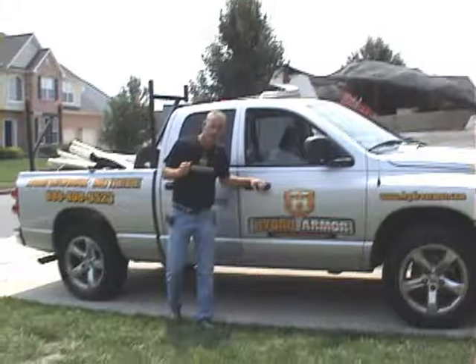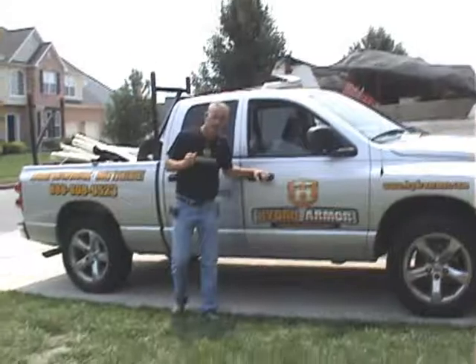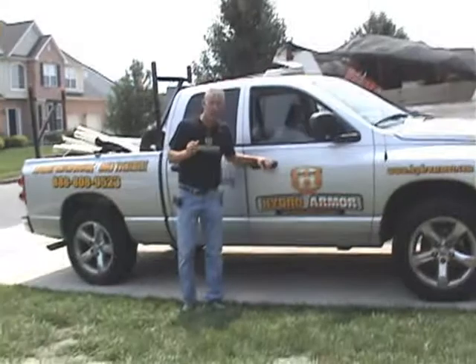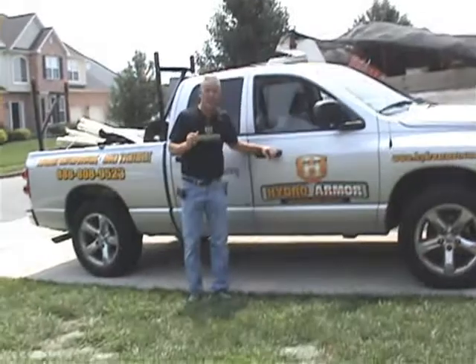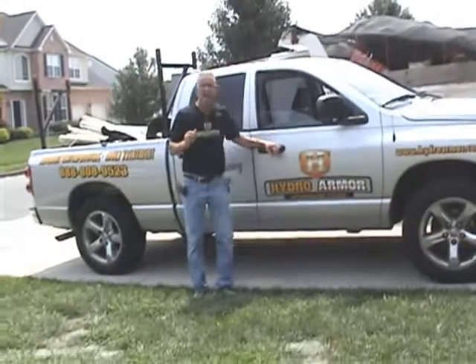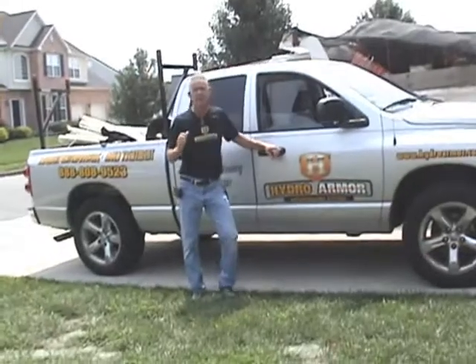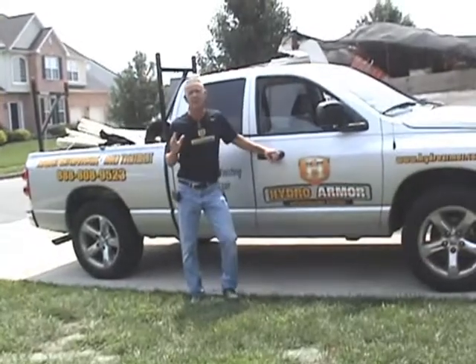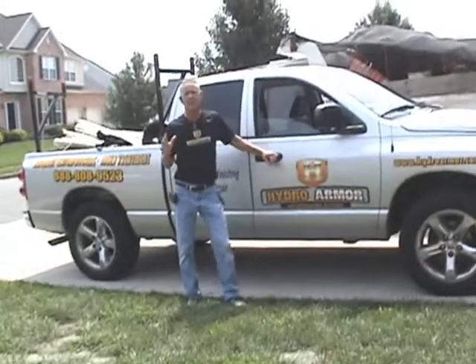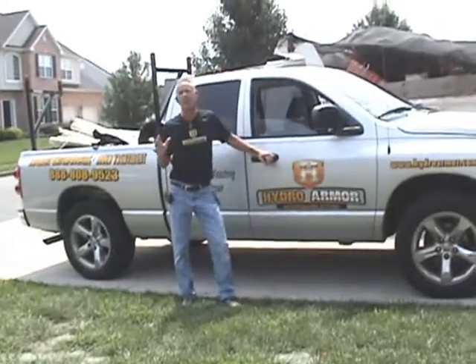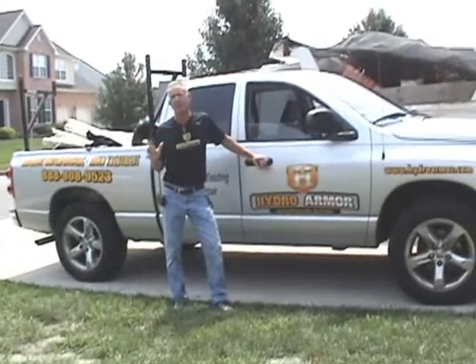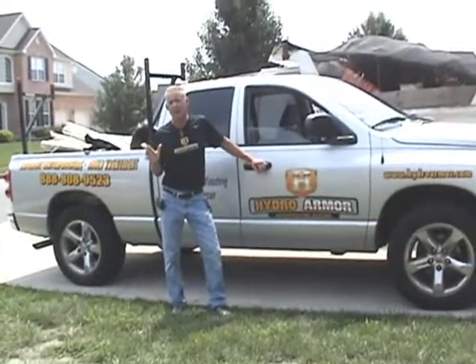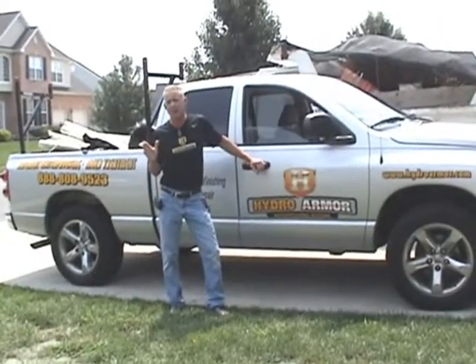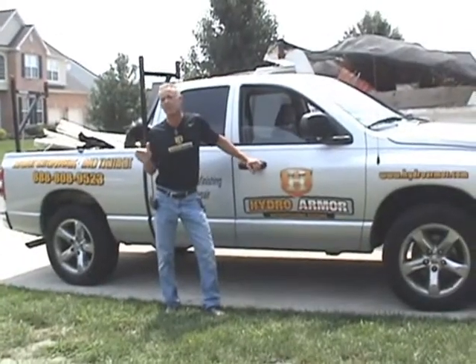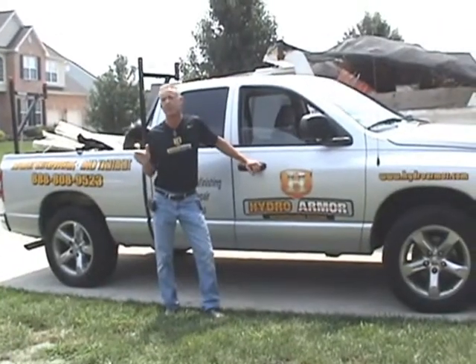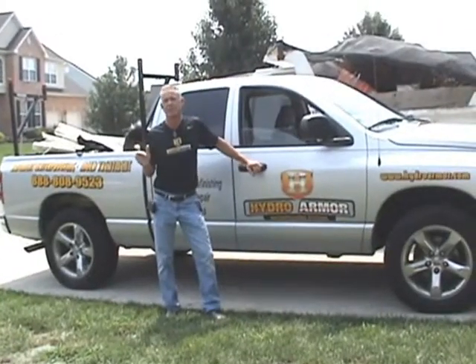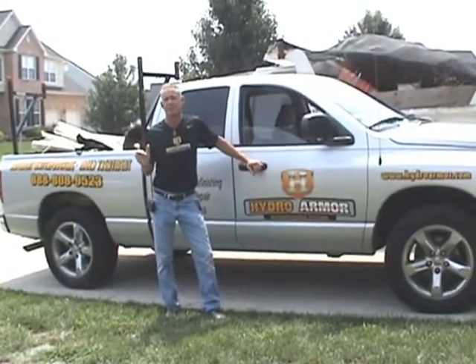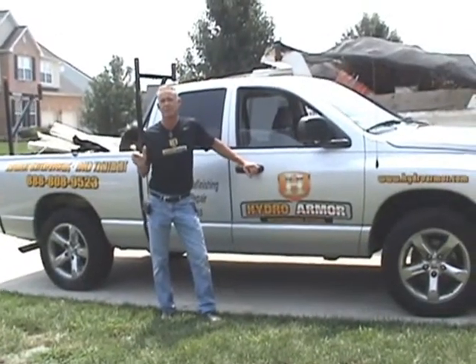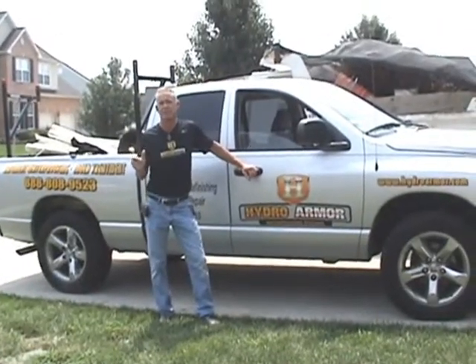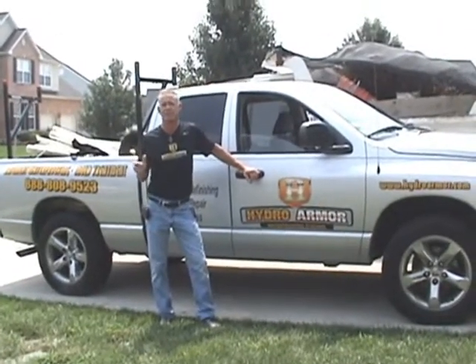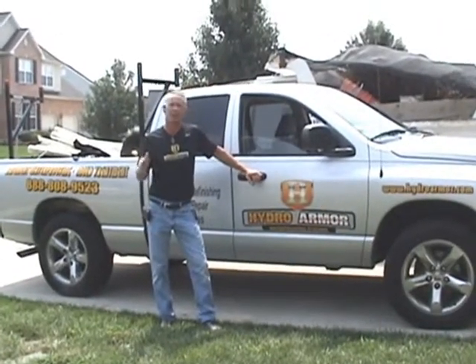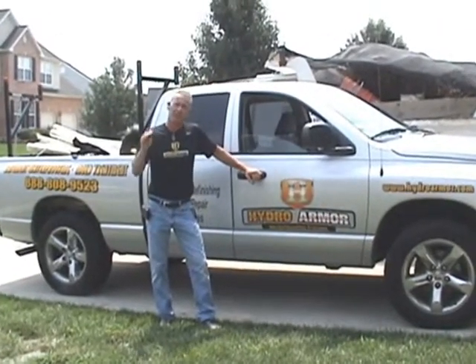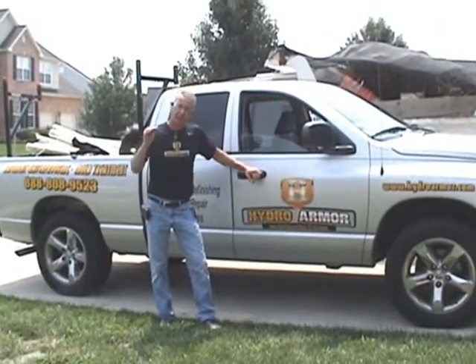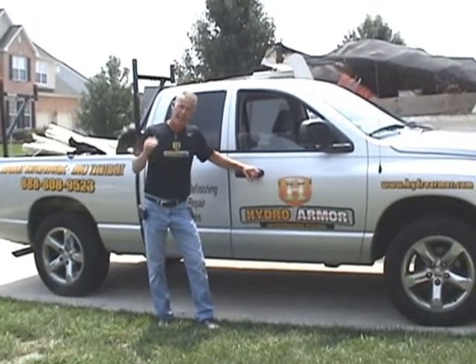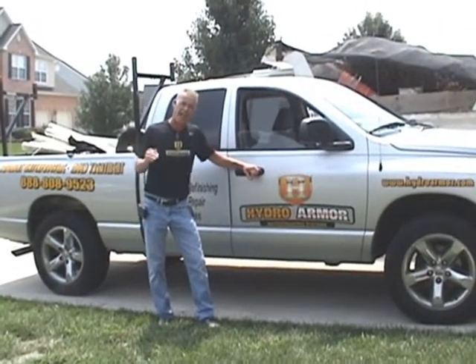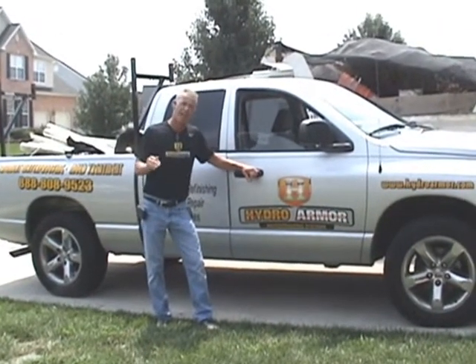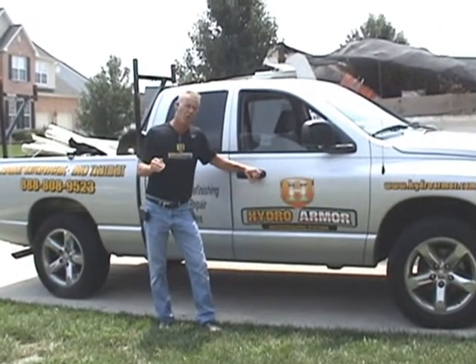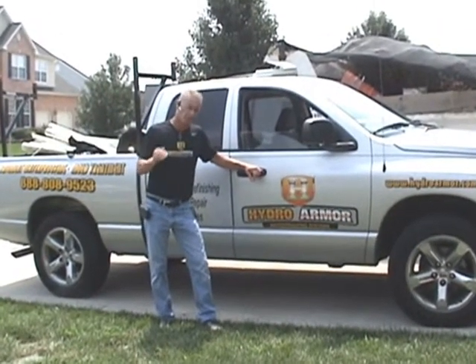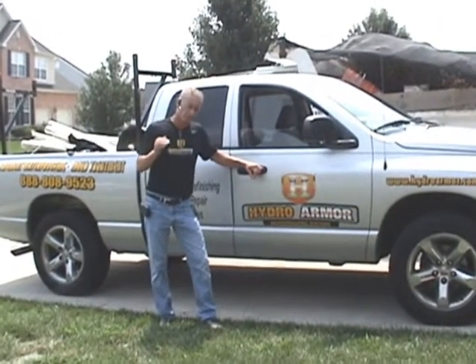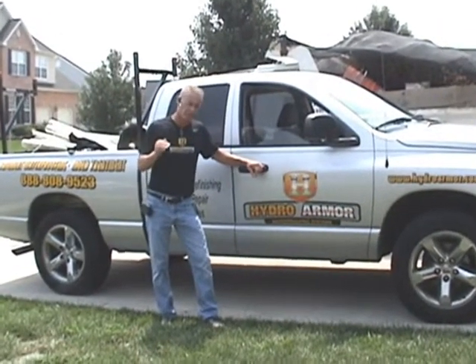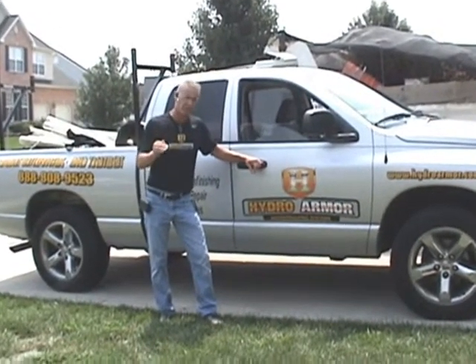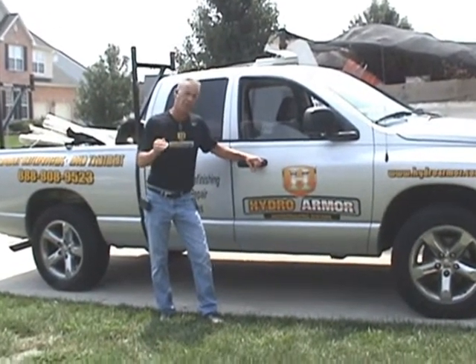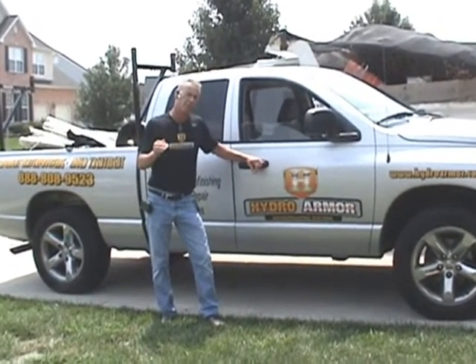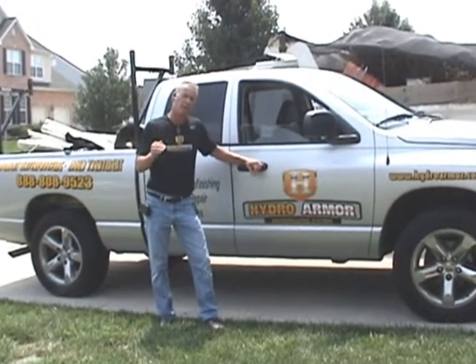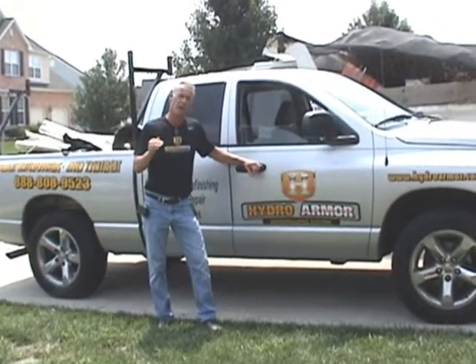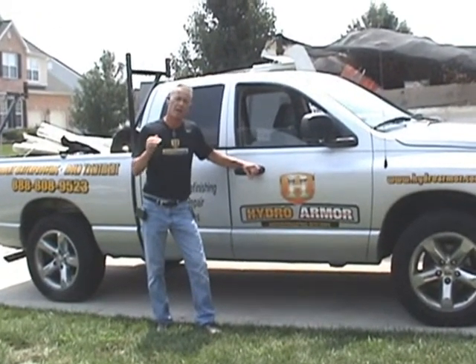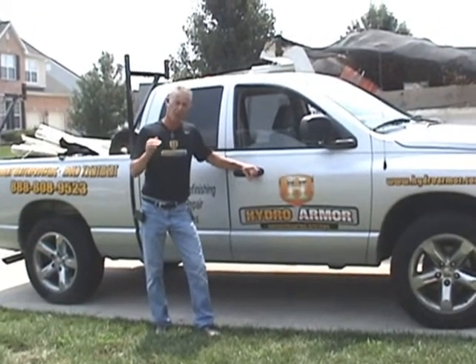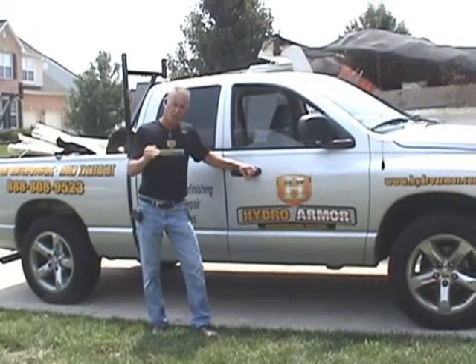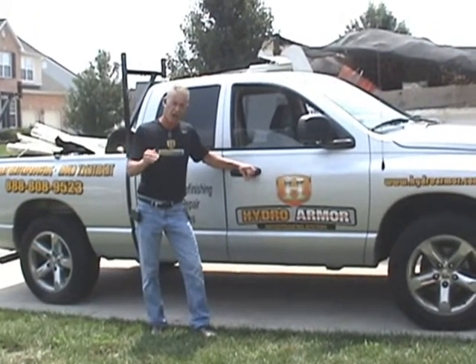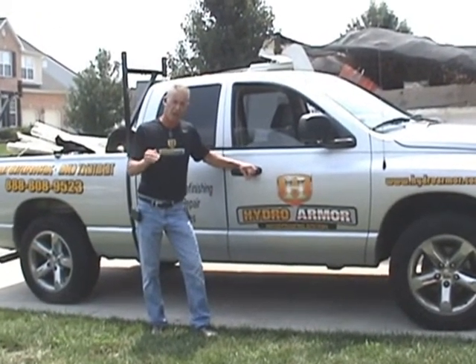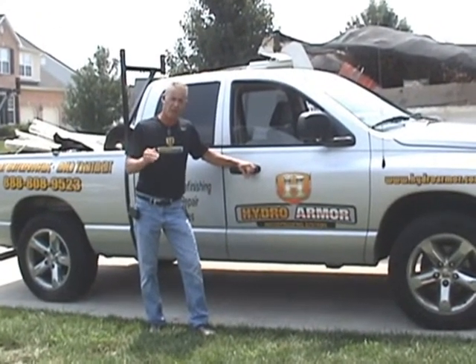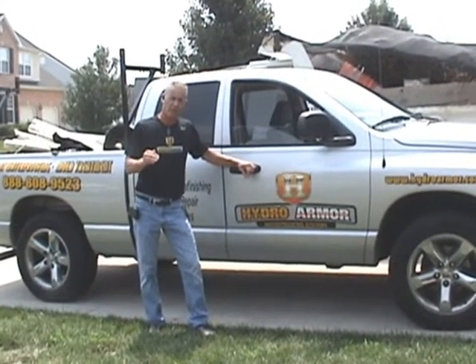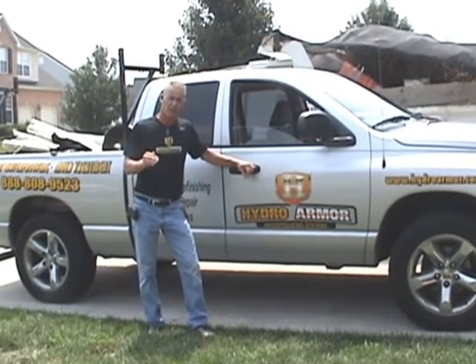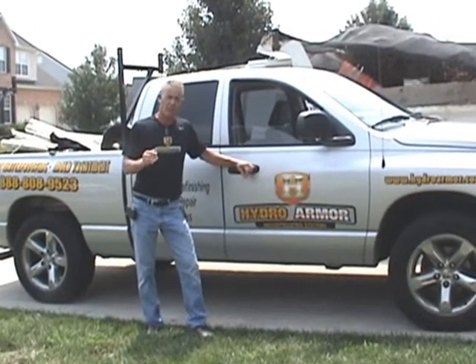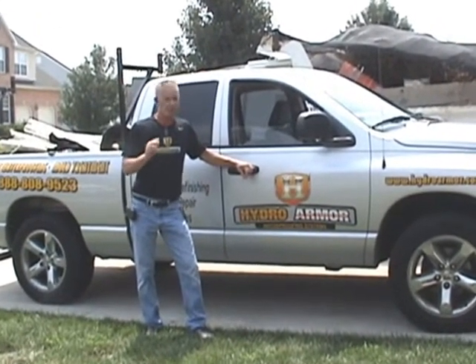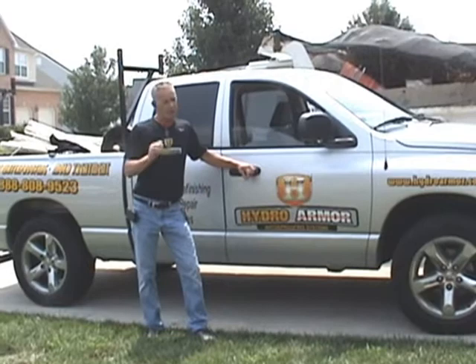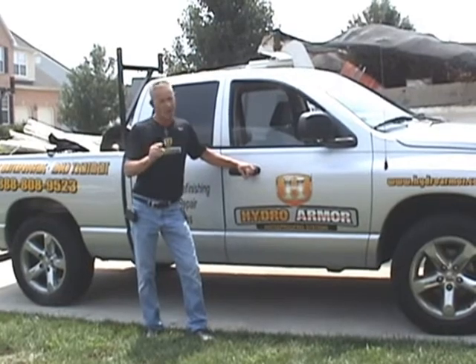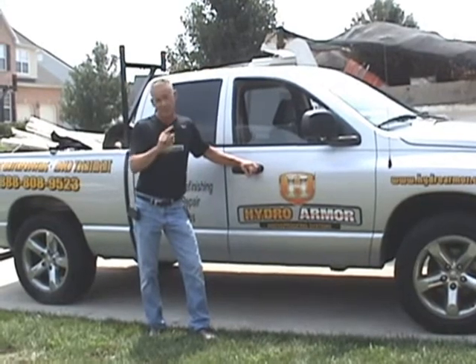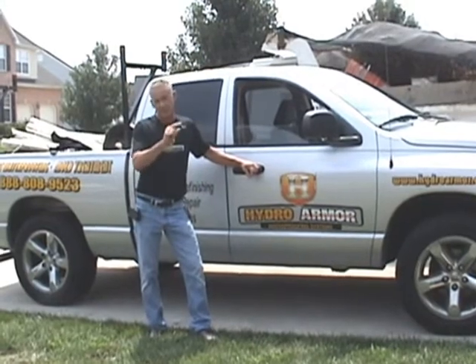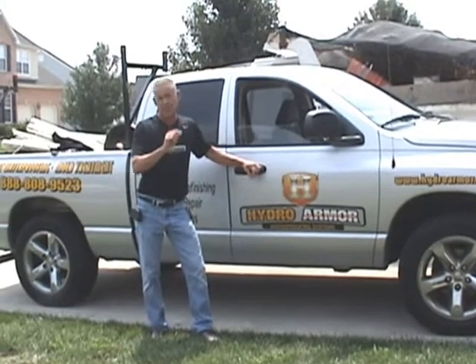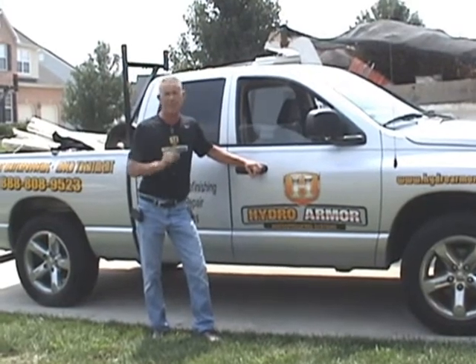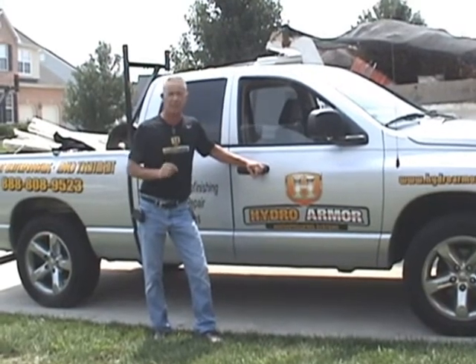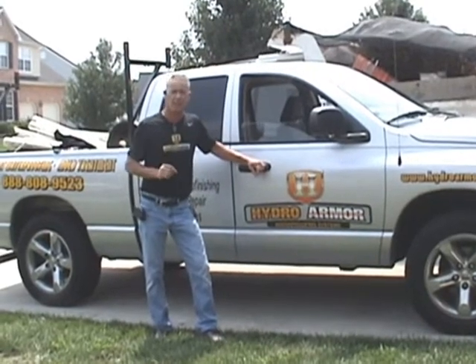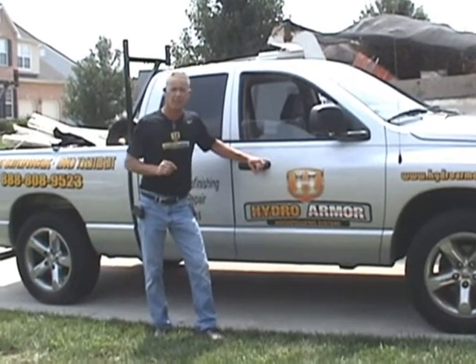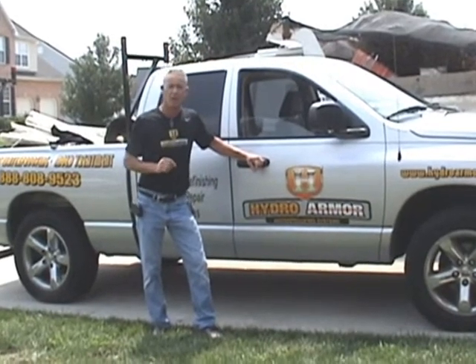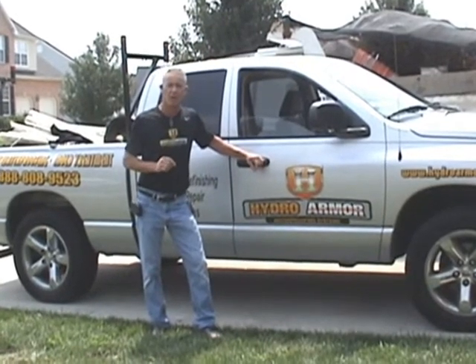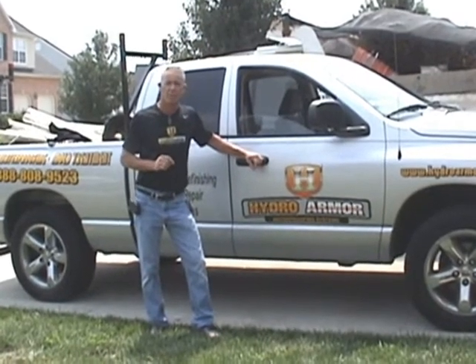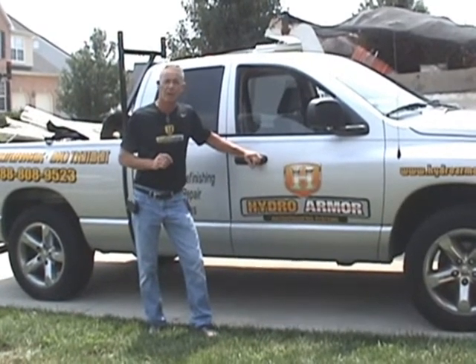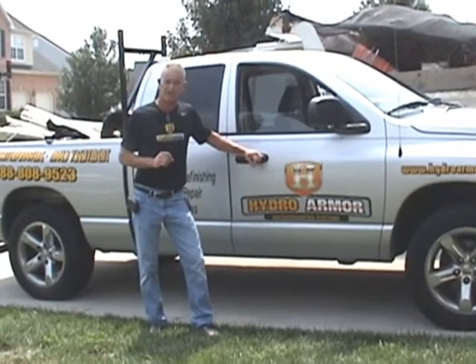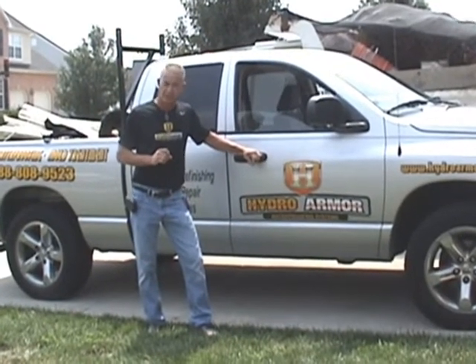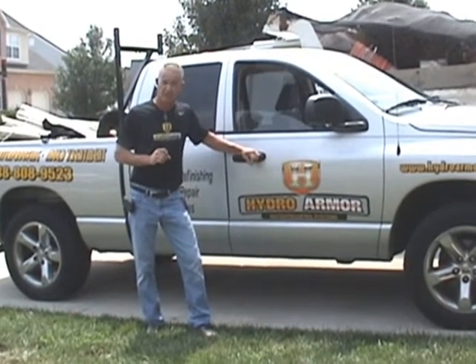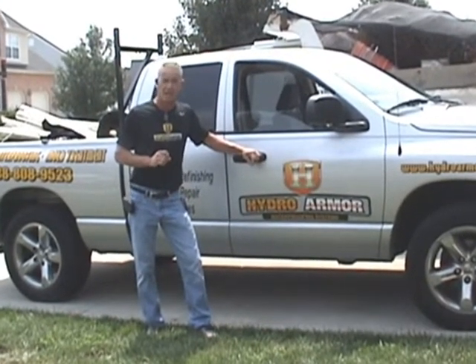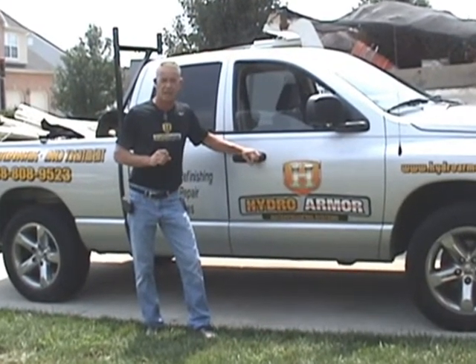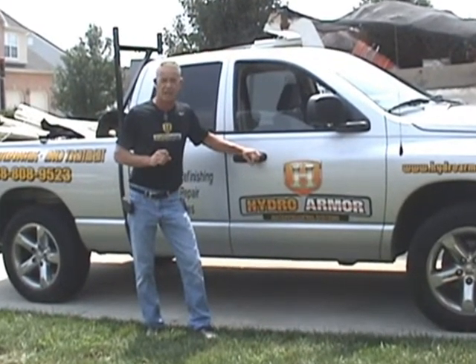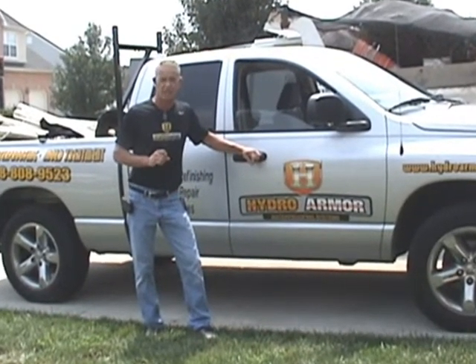Hi, I'm Dan O'Connor of Hydro Armor Systems. Today we're finishing up a job that was done three years ago by another contractor.